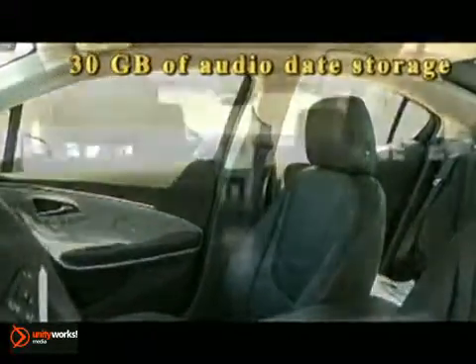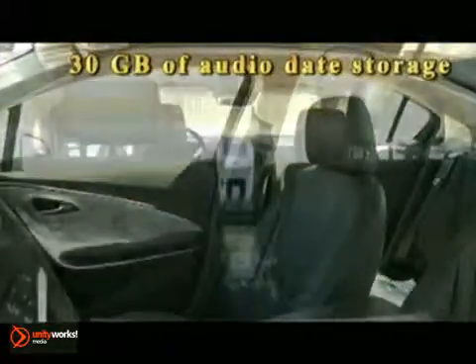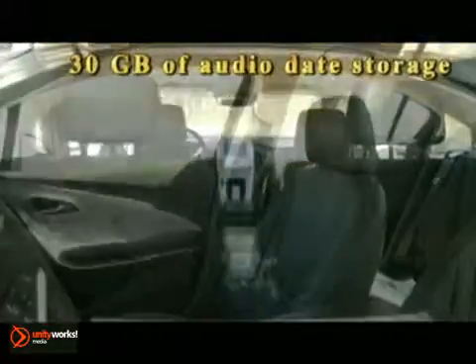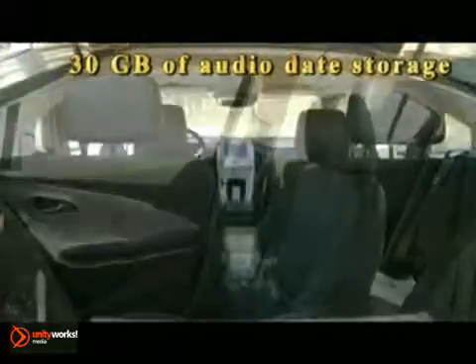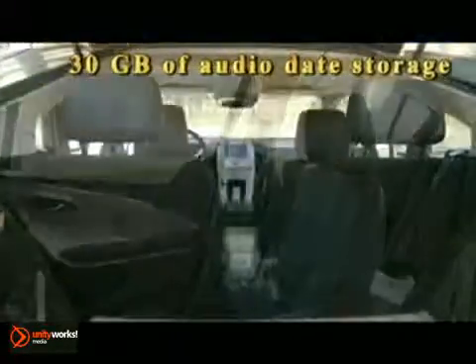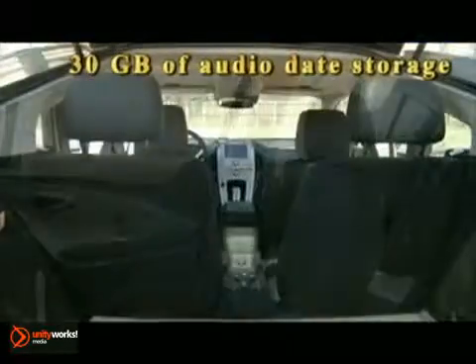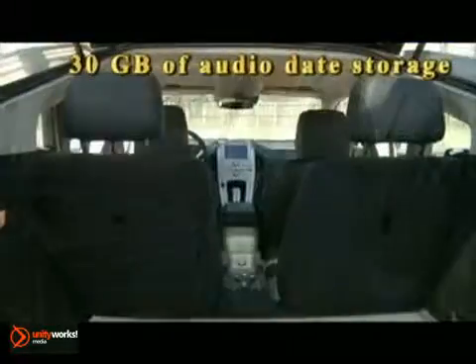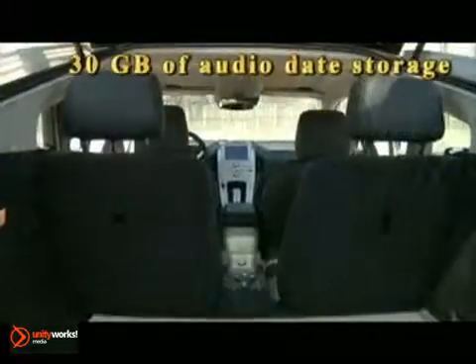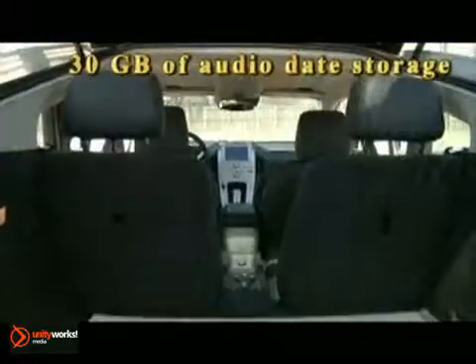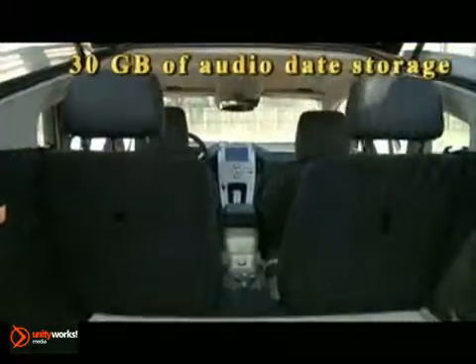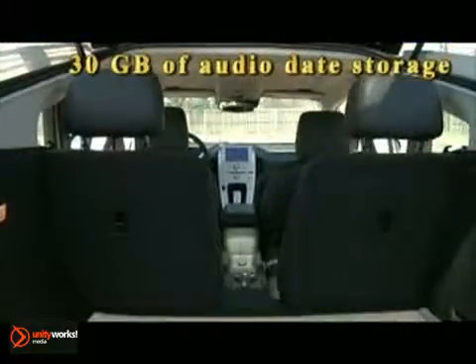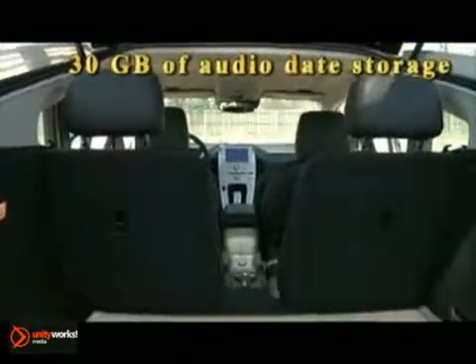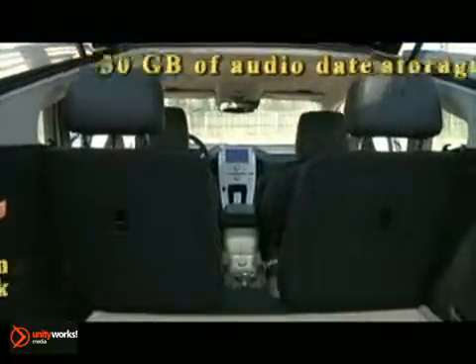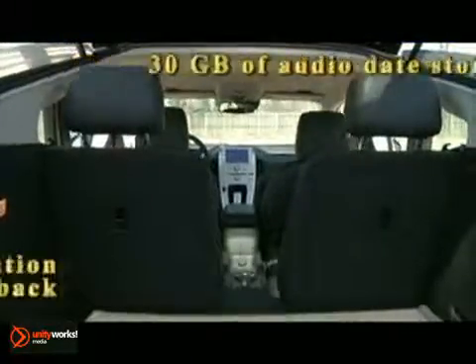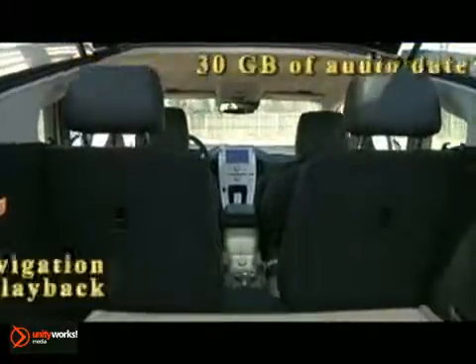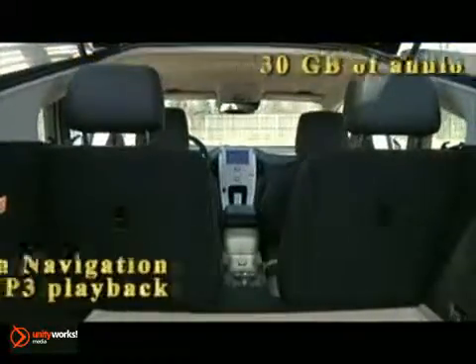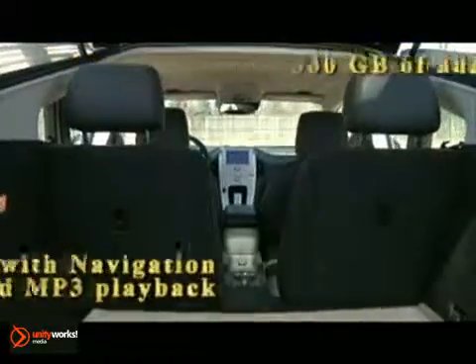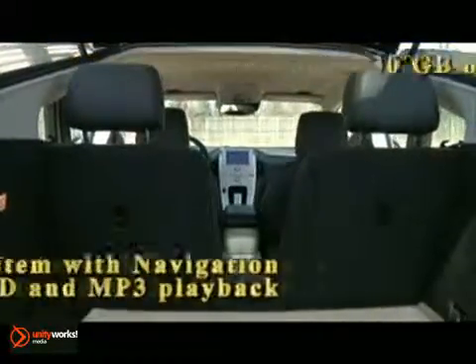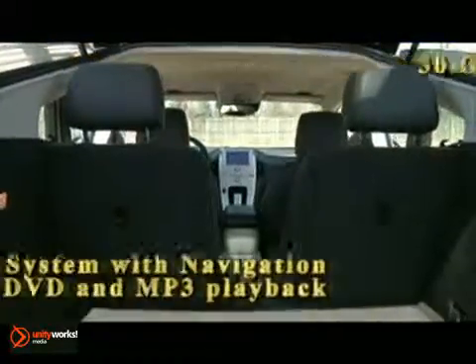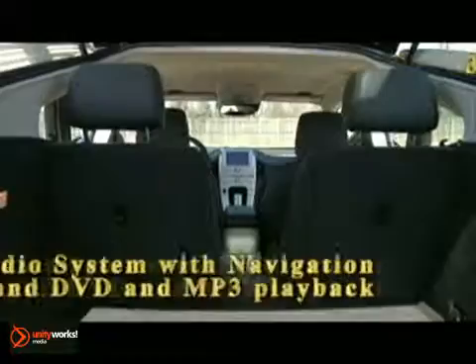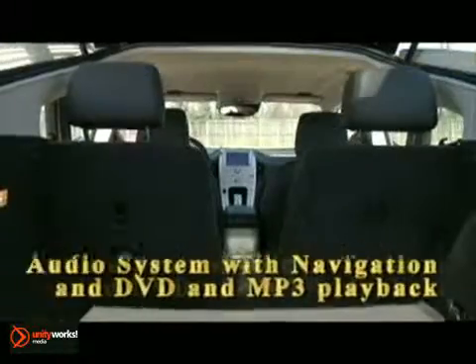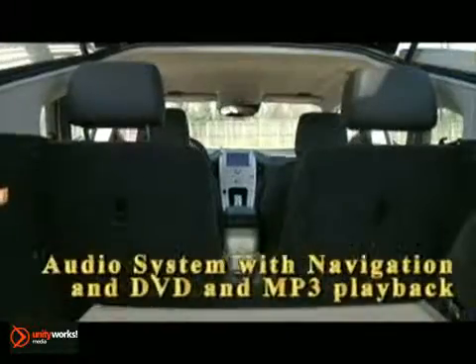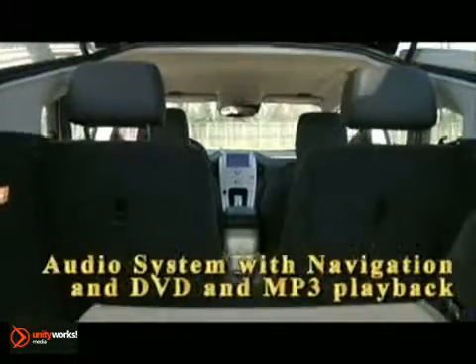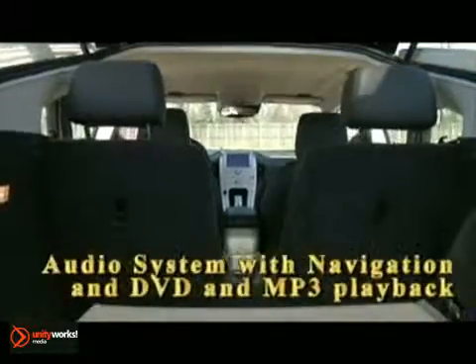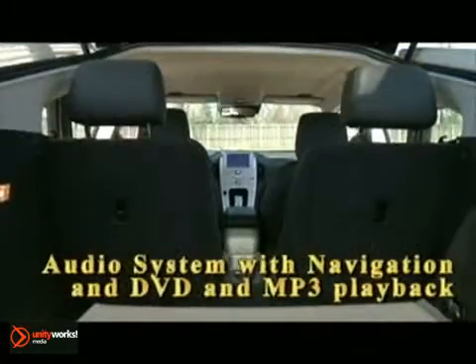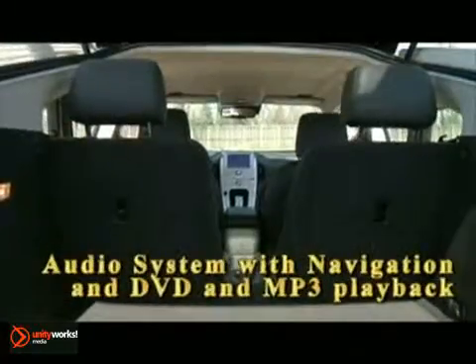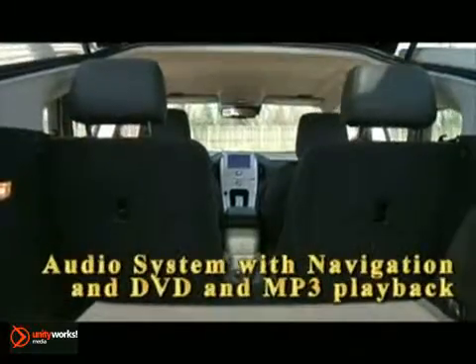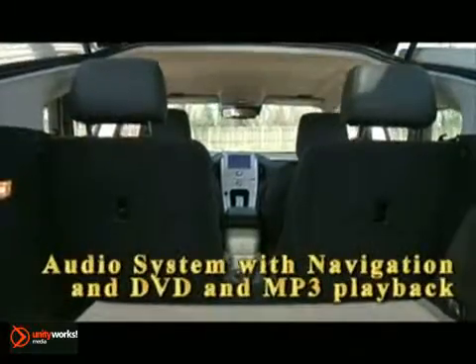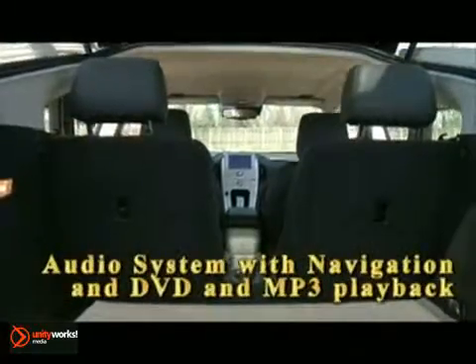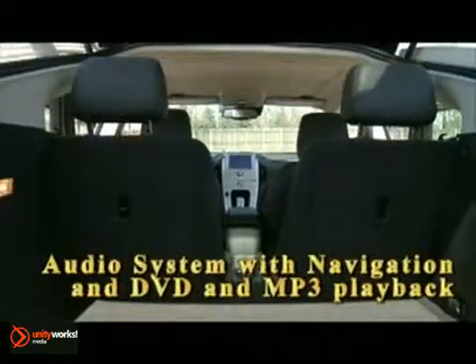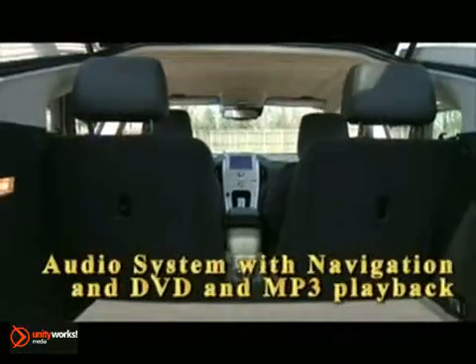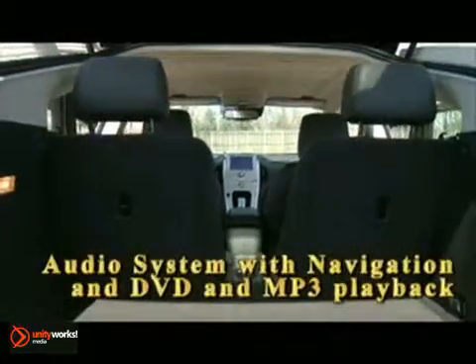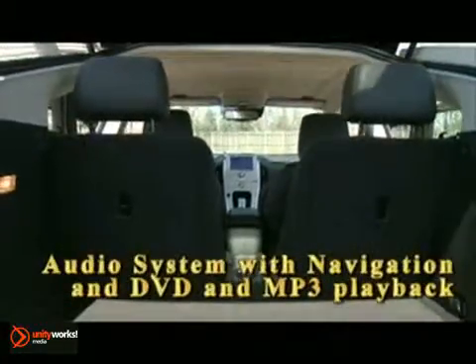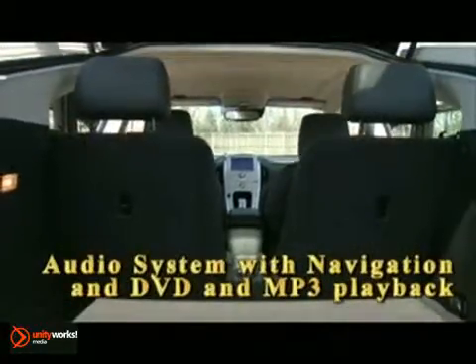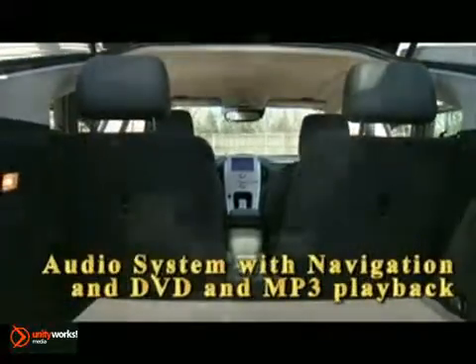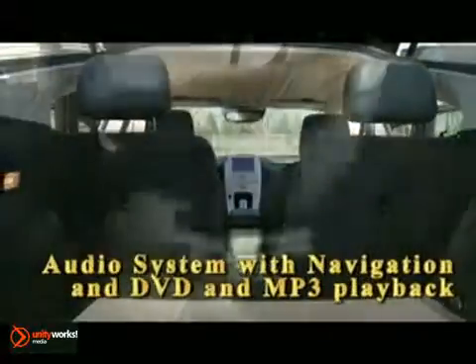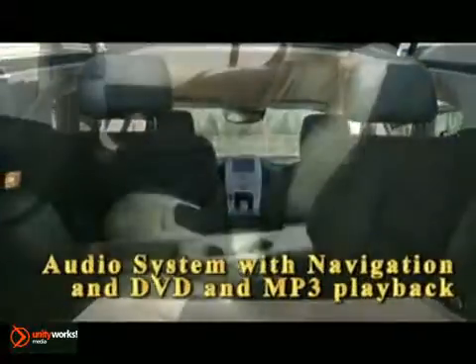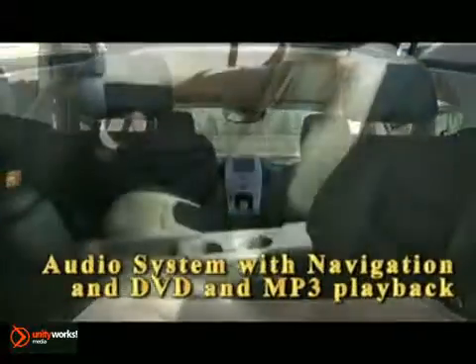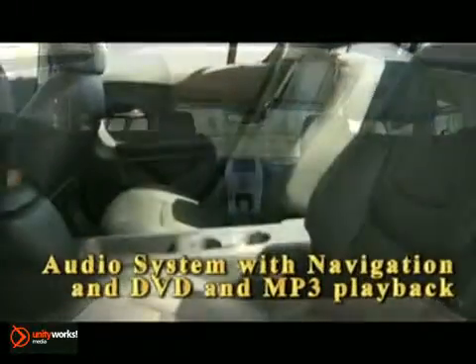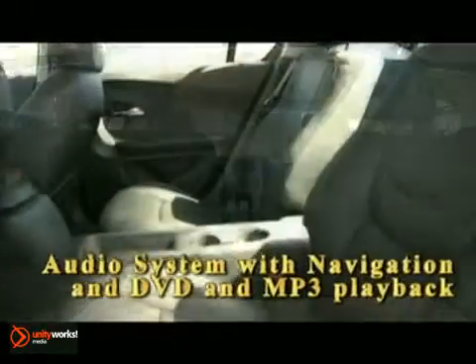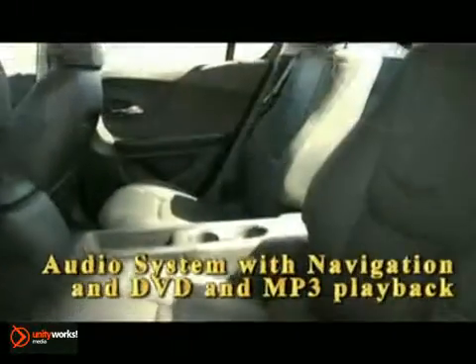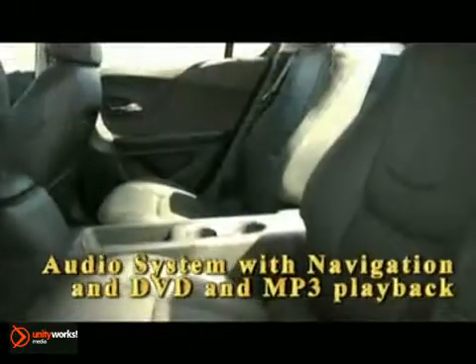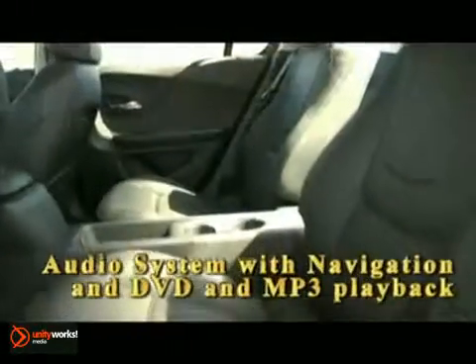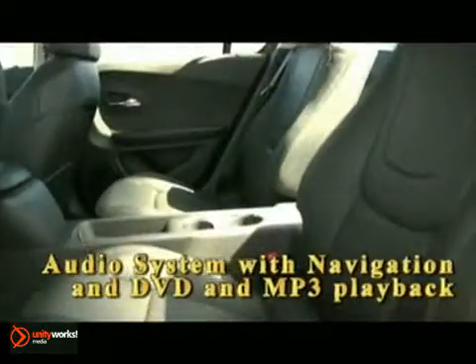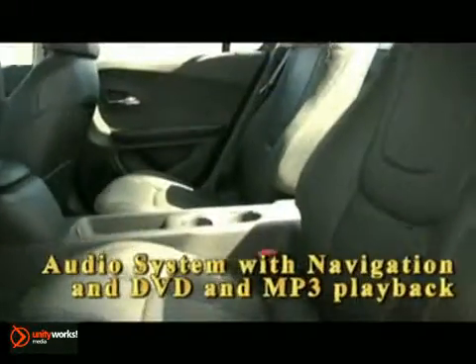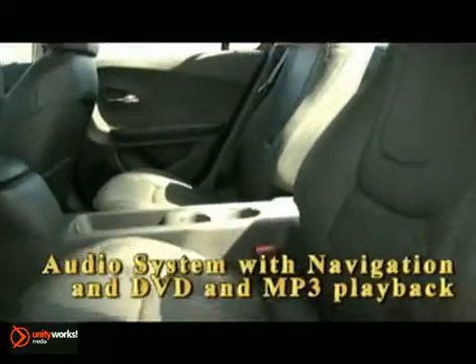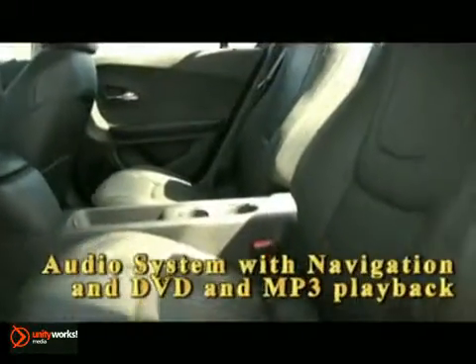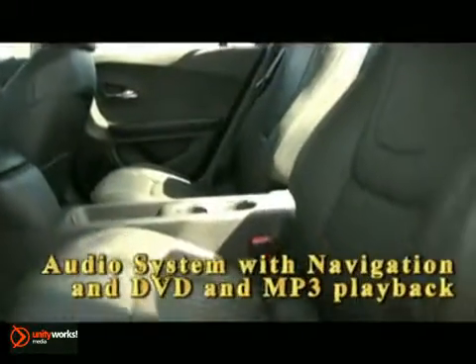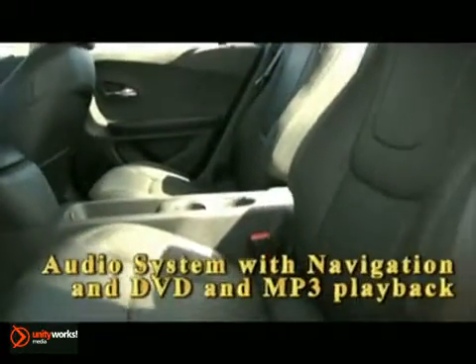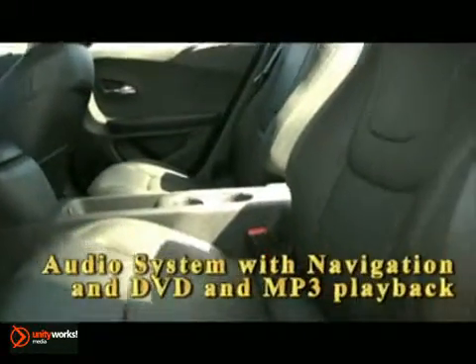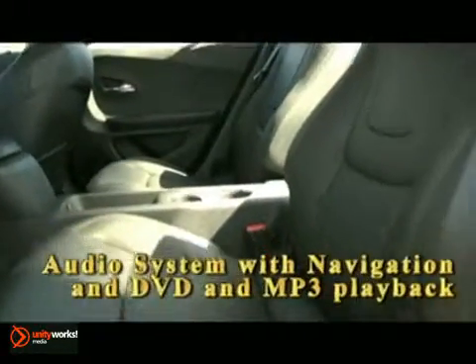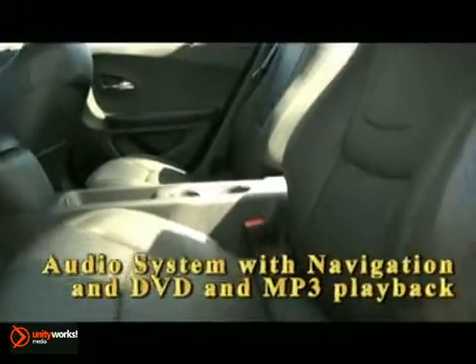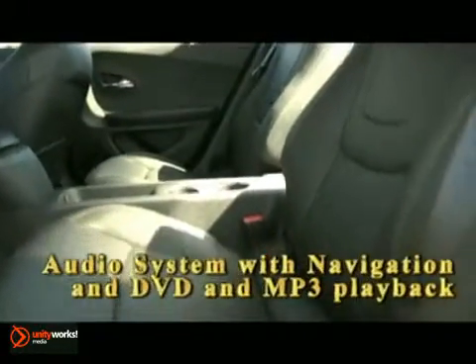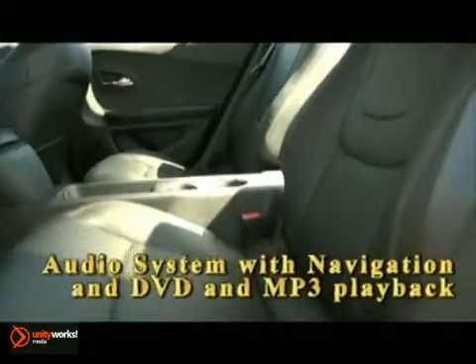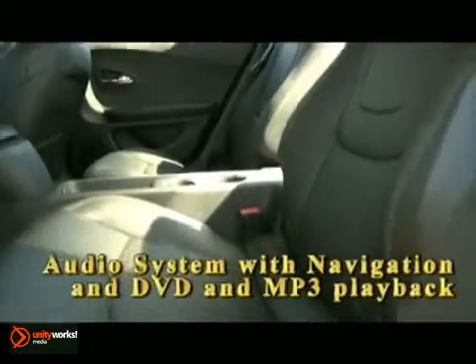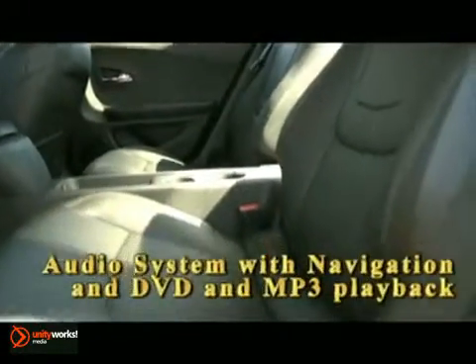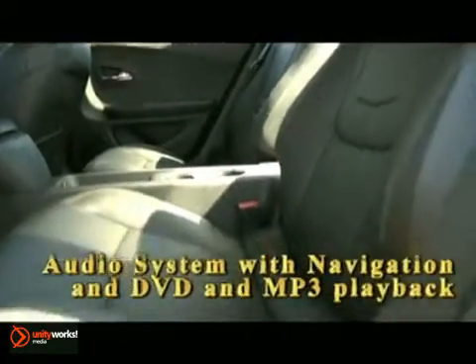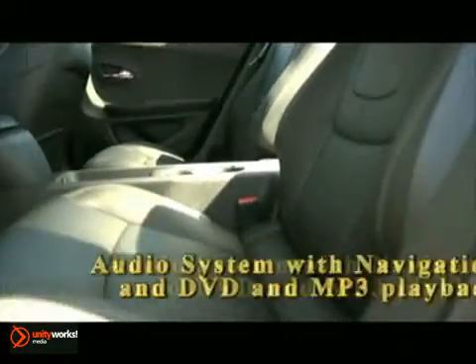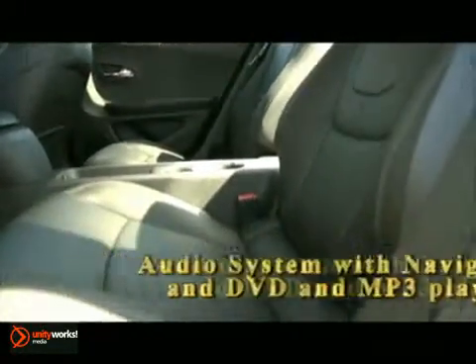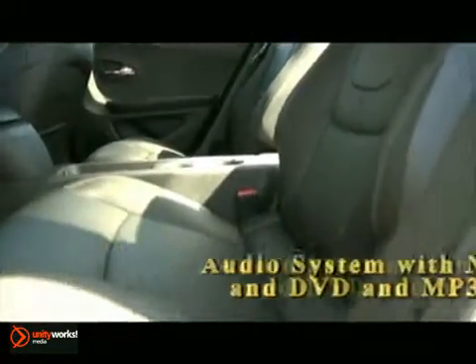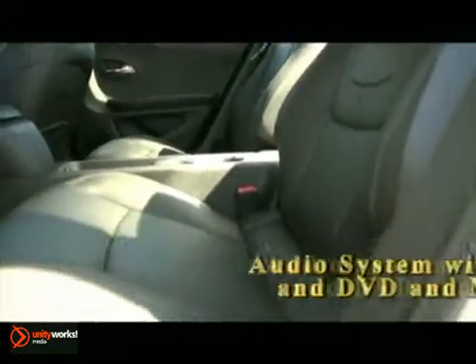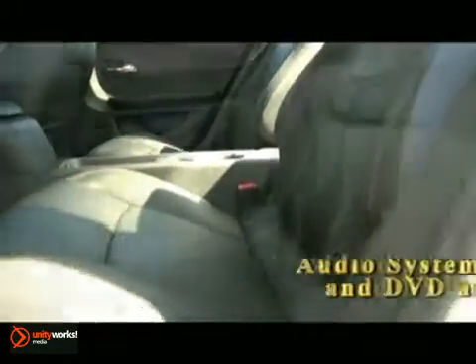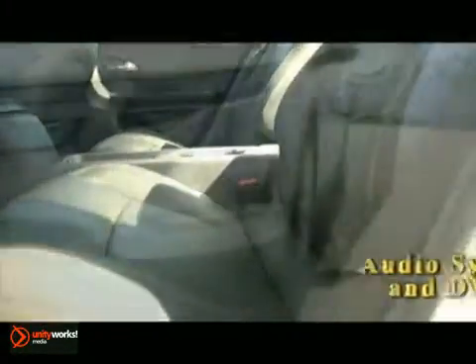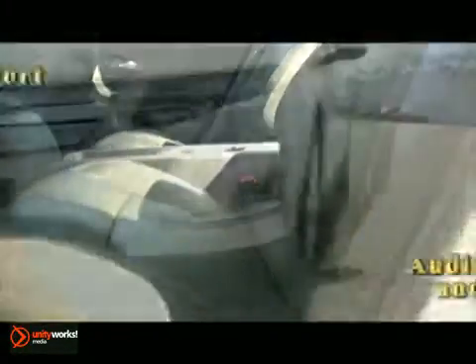Sit back in the heated seats and enjoy the energy-efficient Bose premium speaker system, with DVD and MP3 playback.